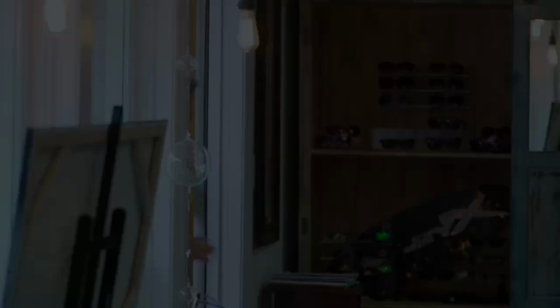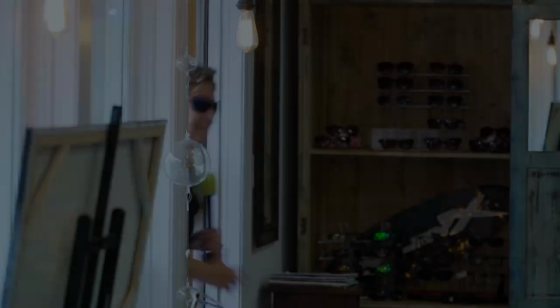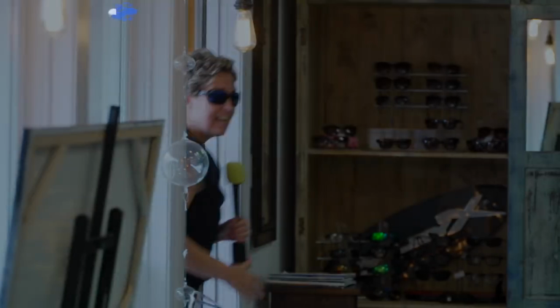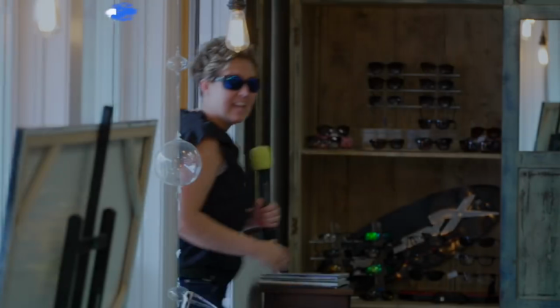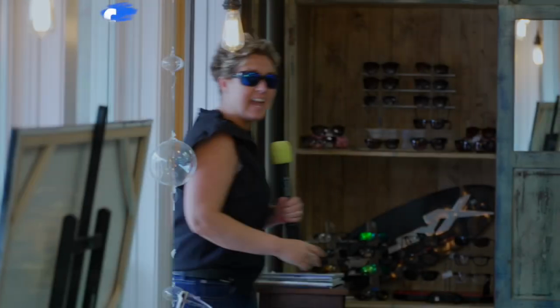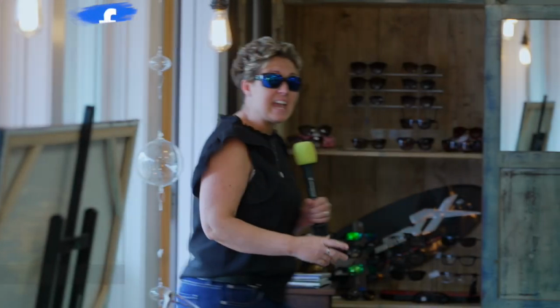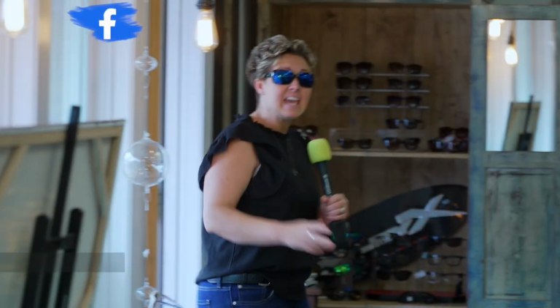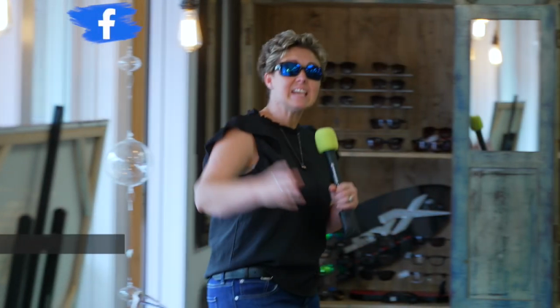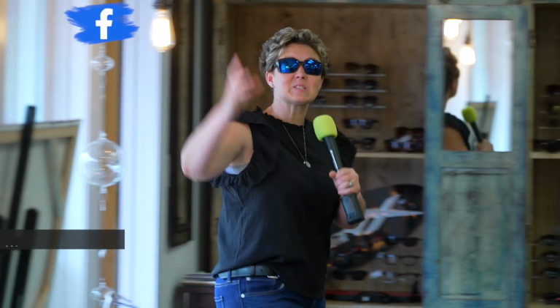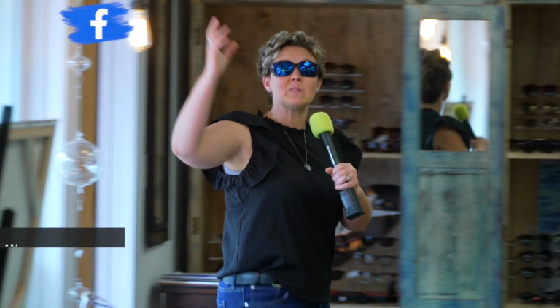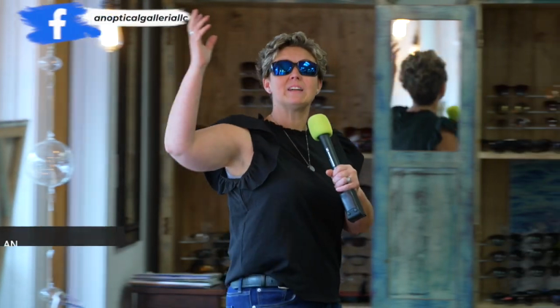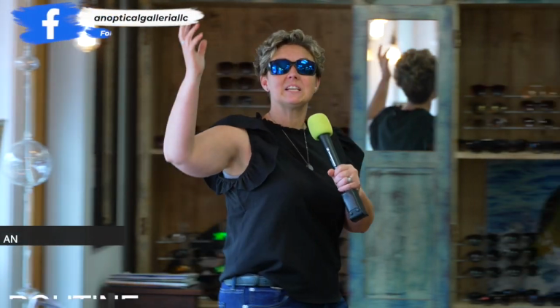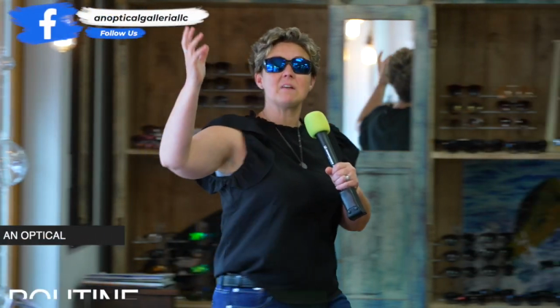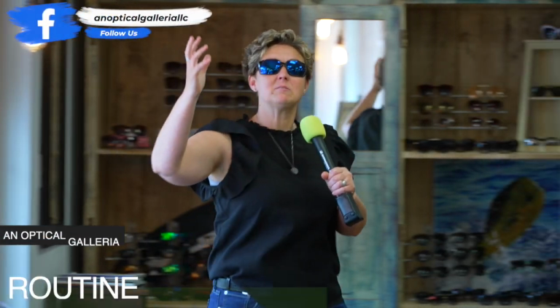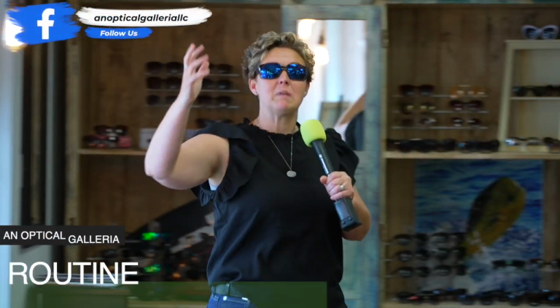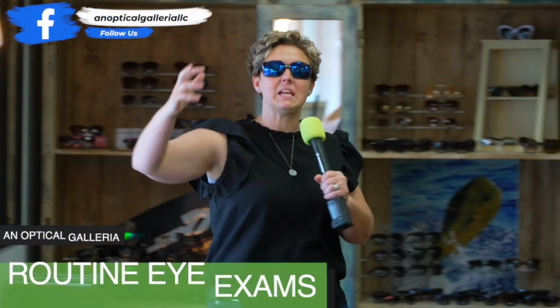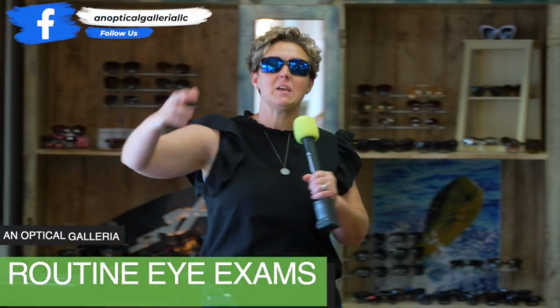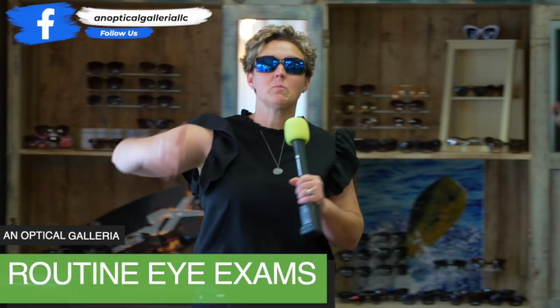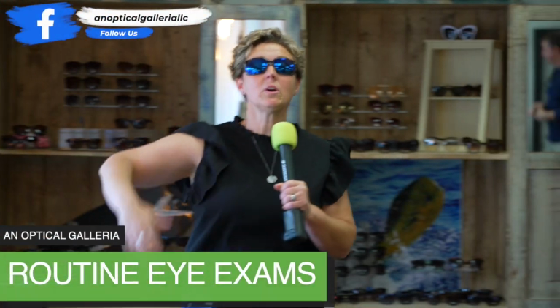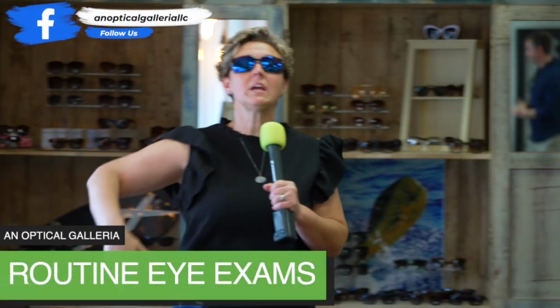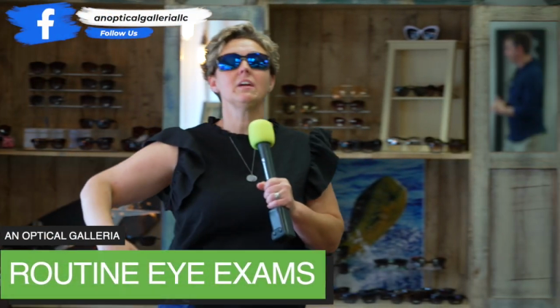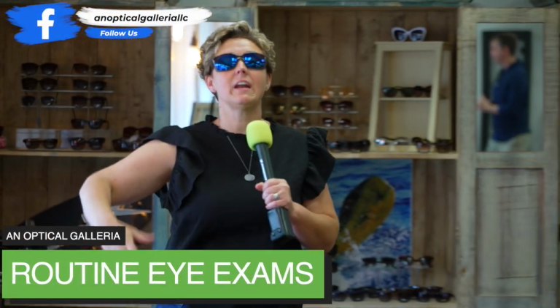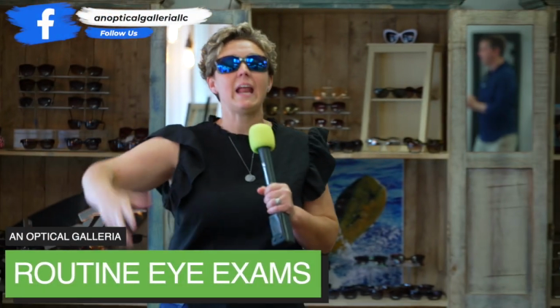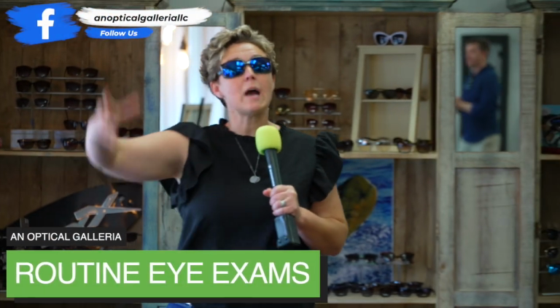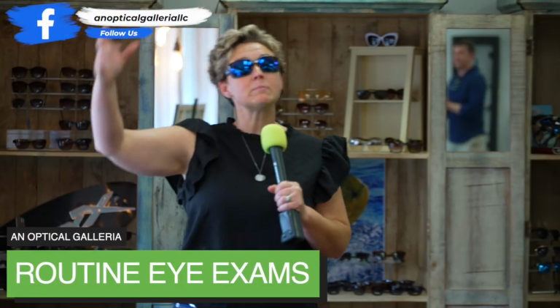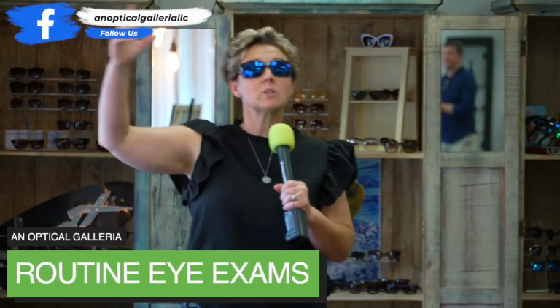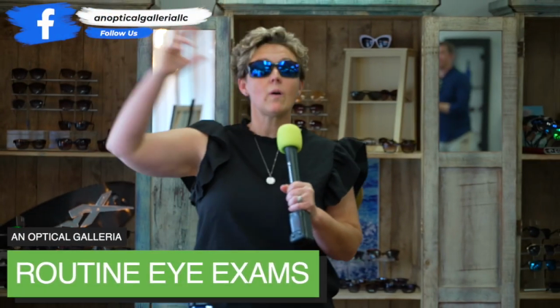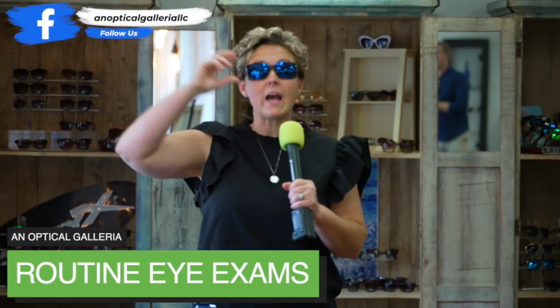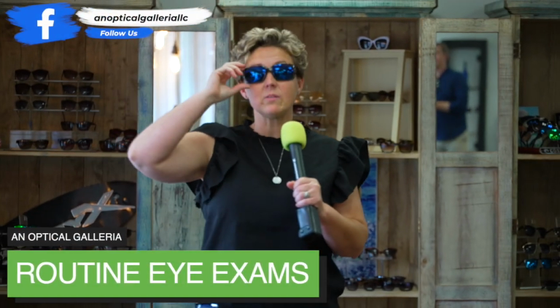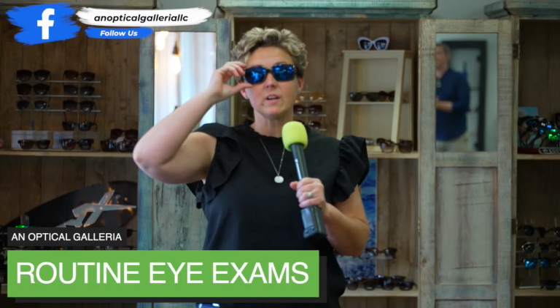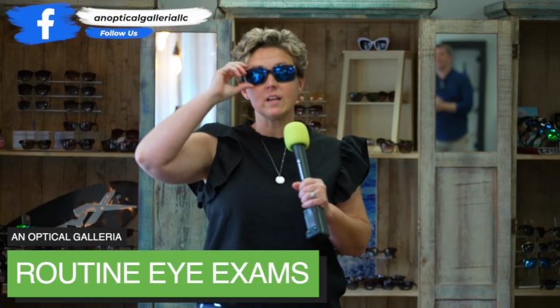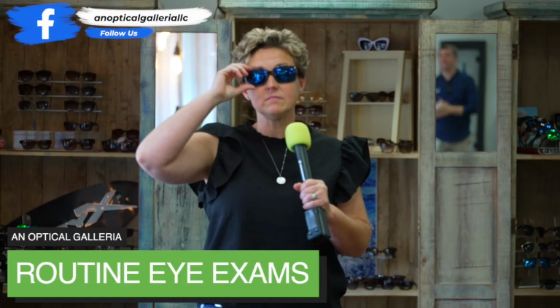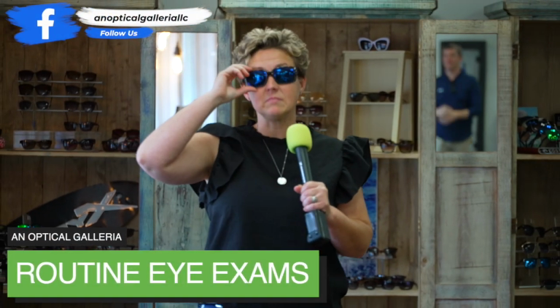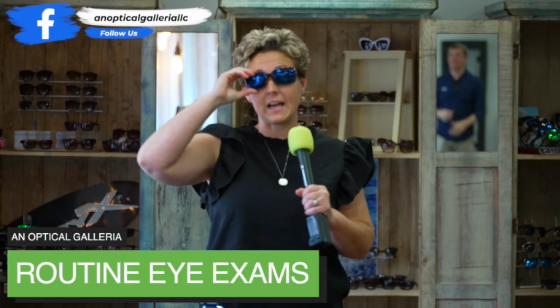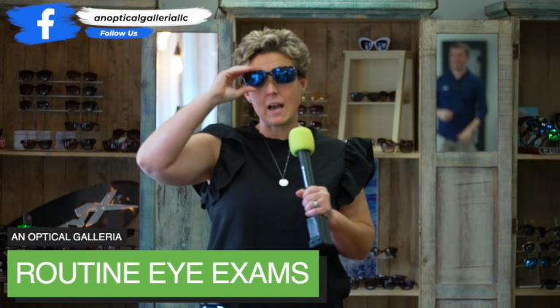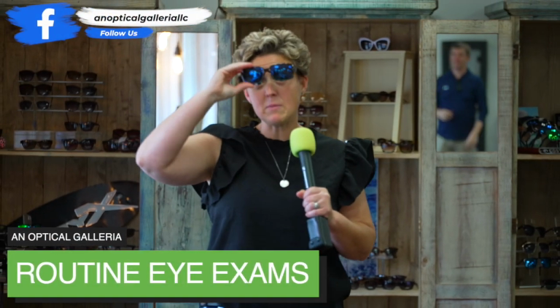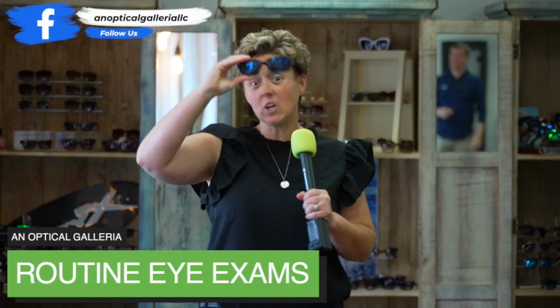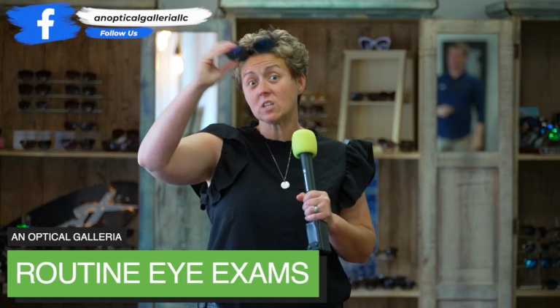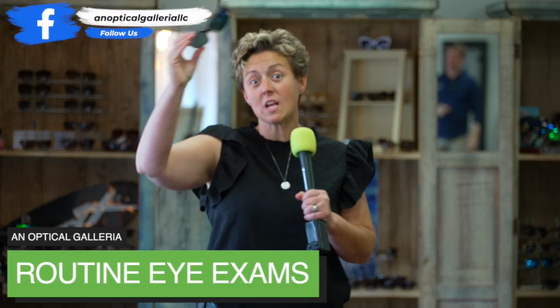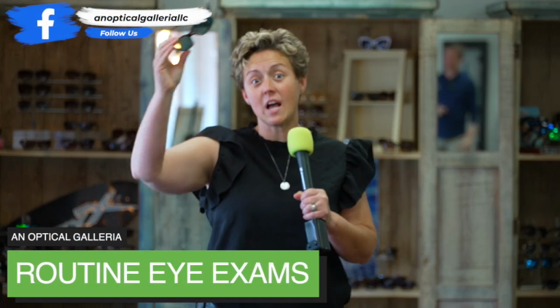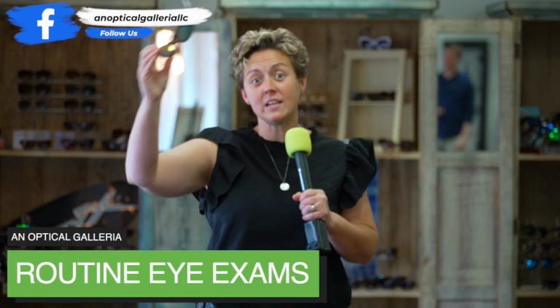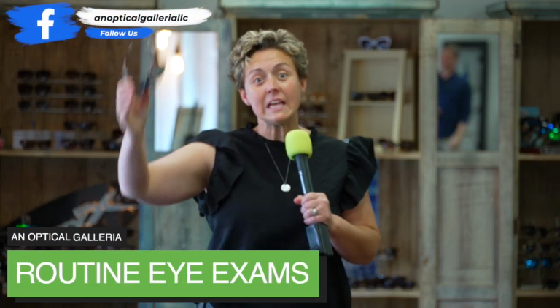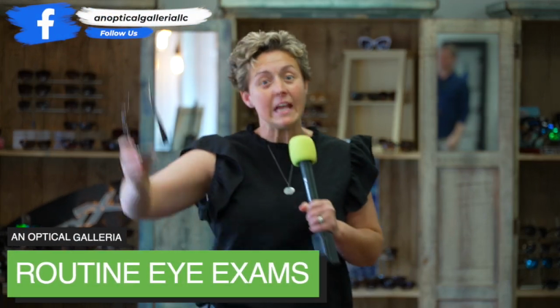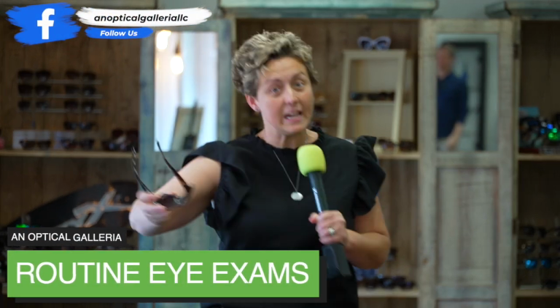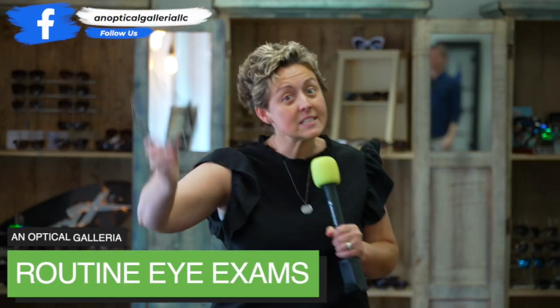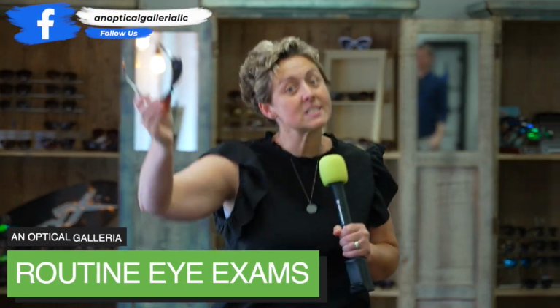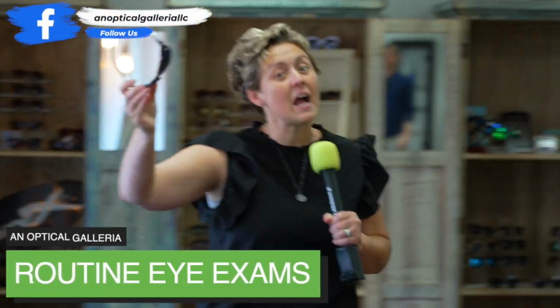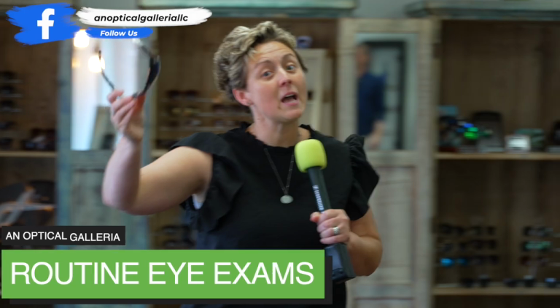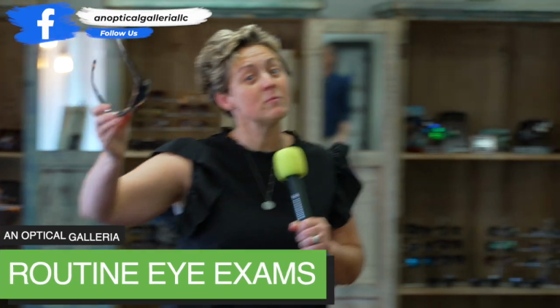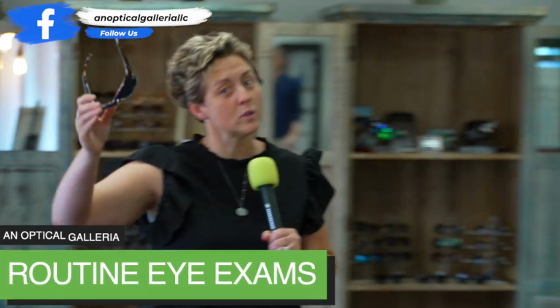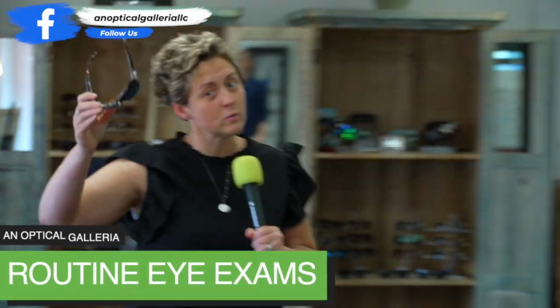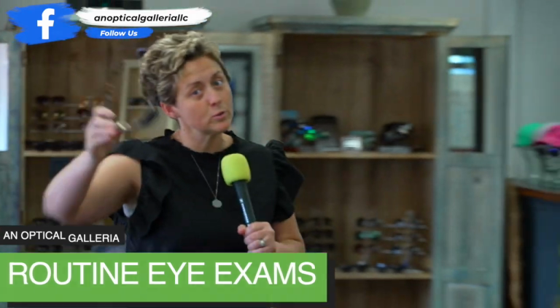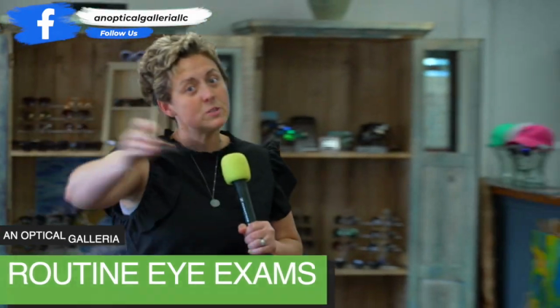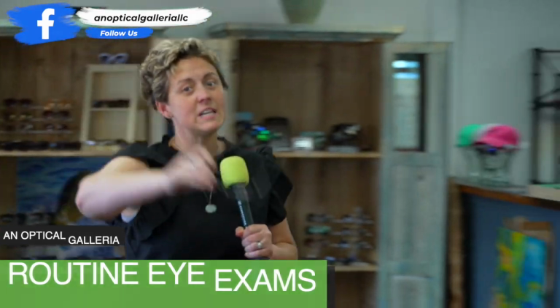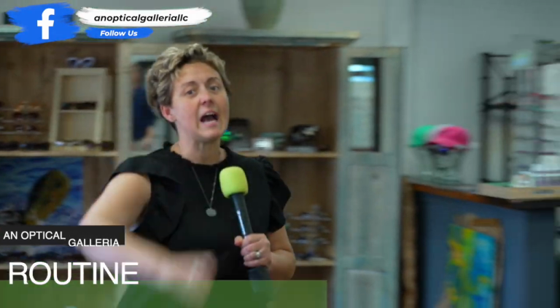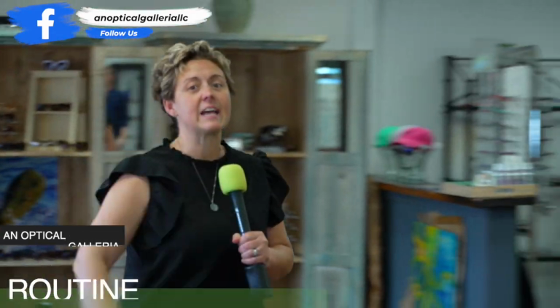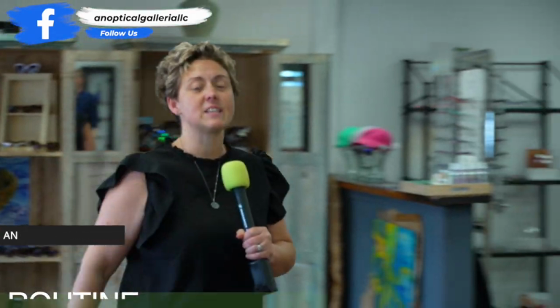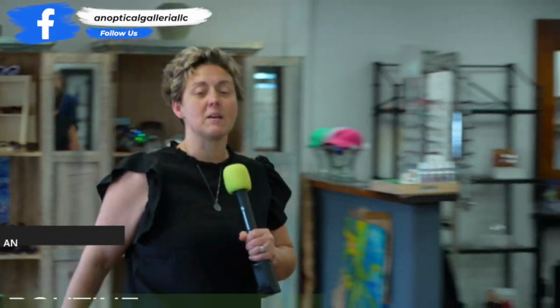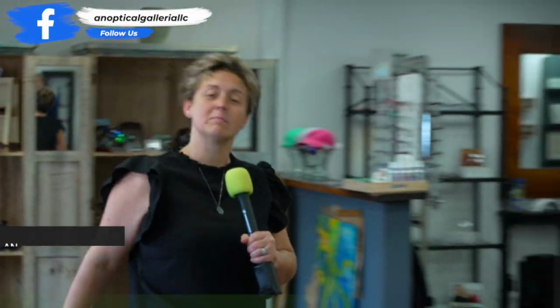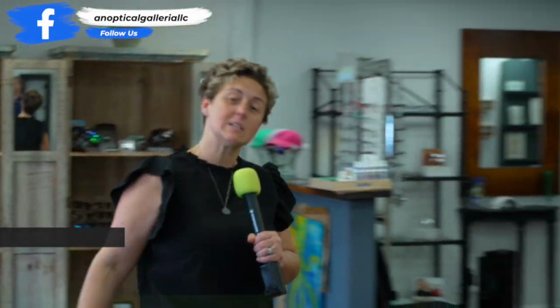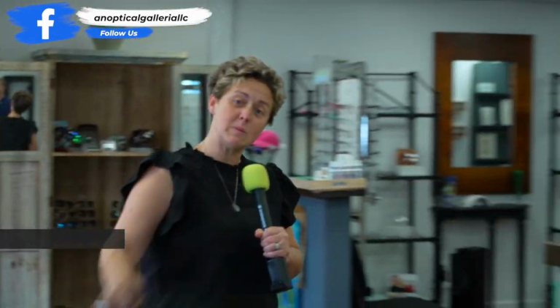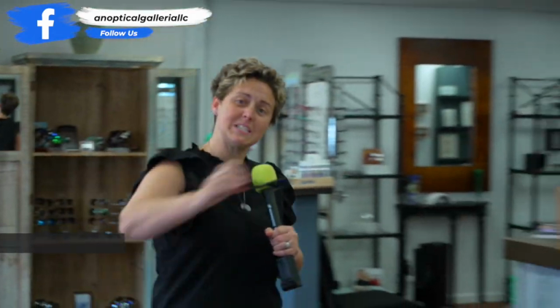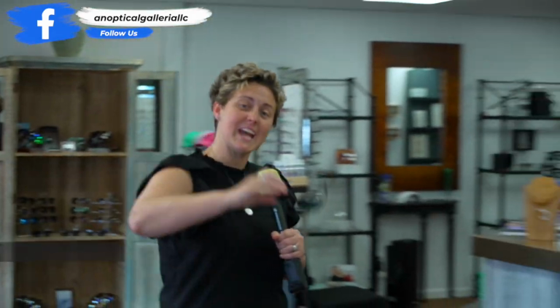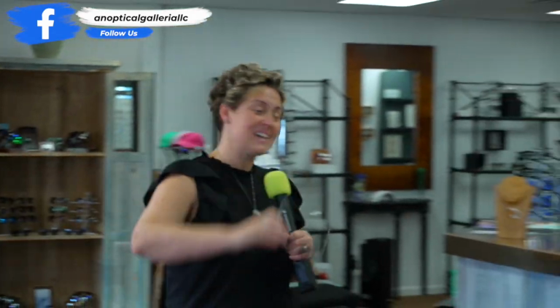Hey, it's Around Town with Mandy. We're here at an optical galleria. I got my hooks on and it's time for a routine eye exam. Let's meet Jess.